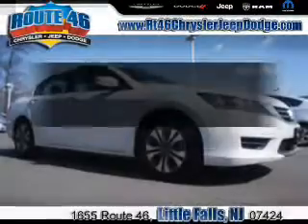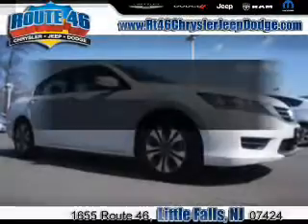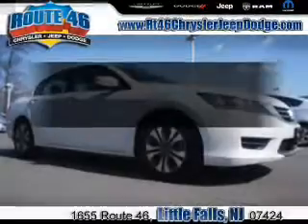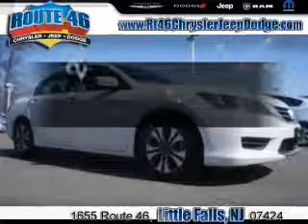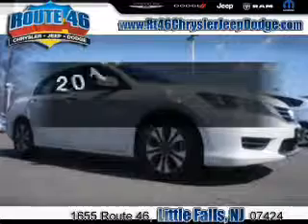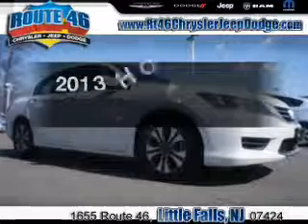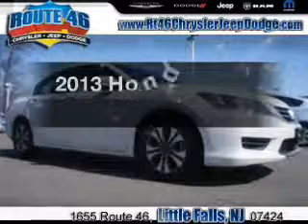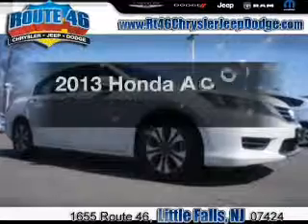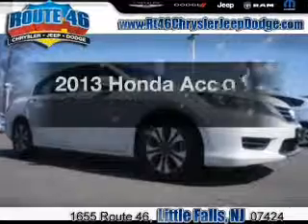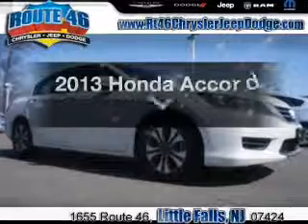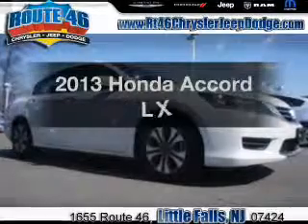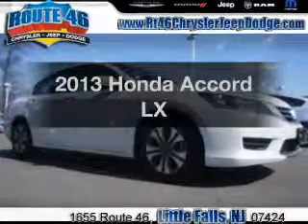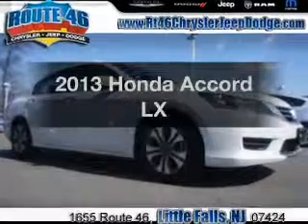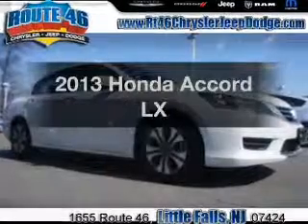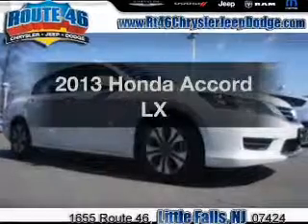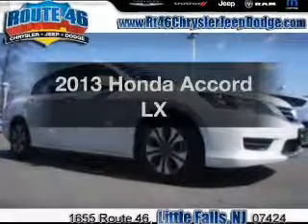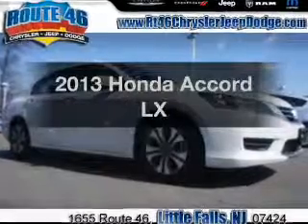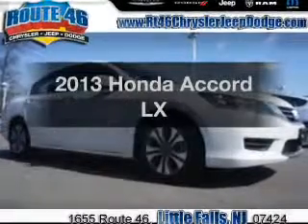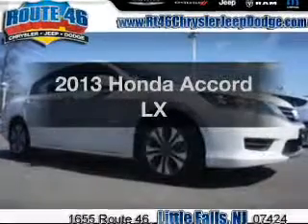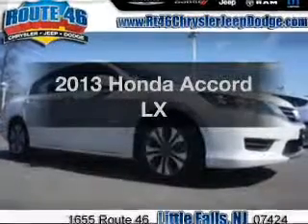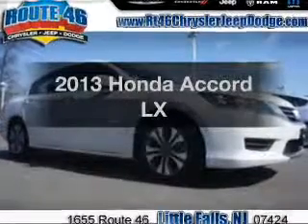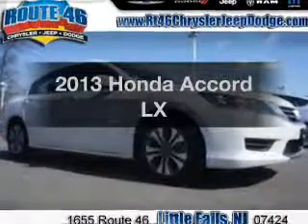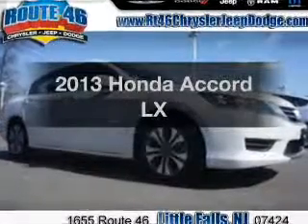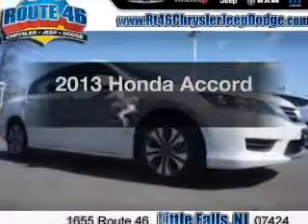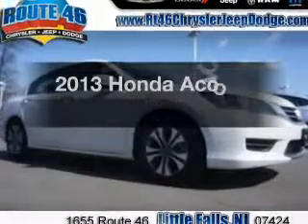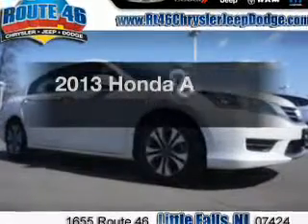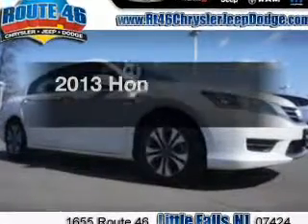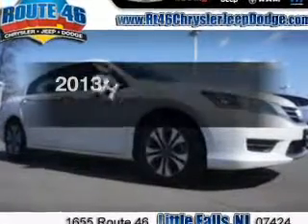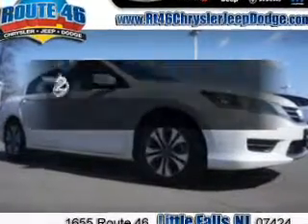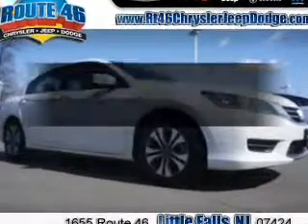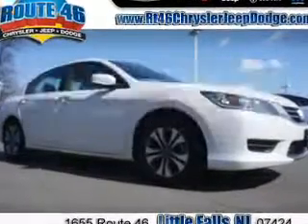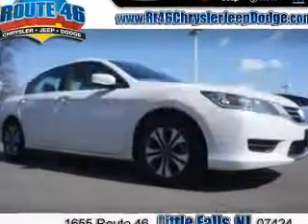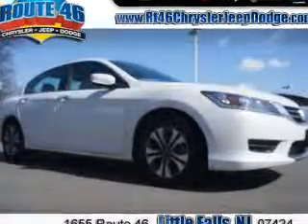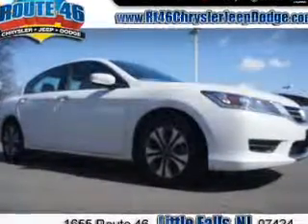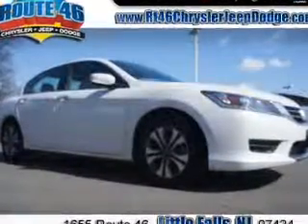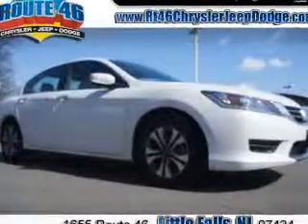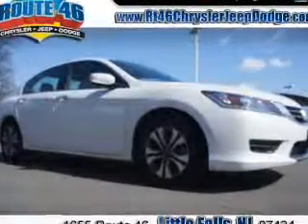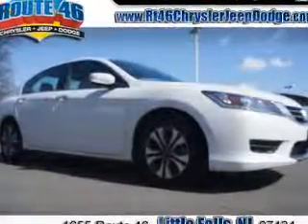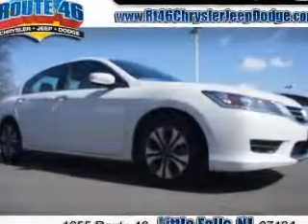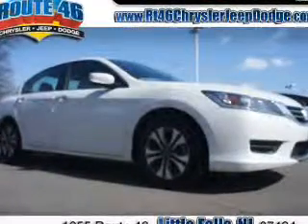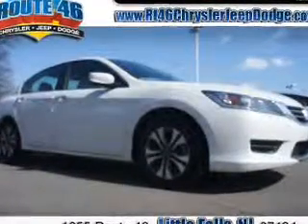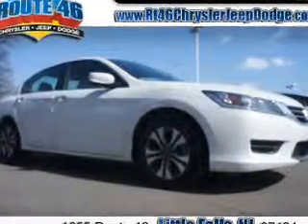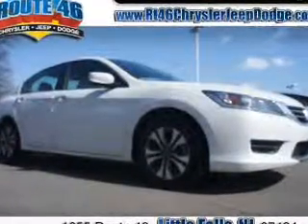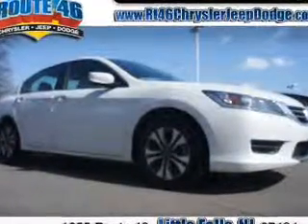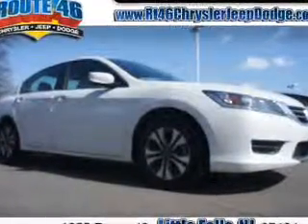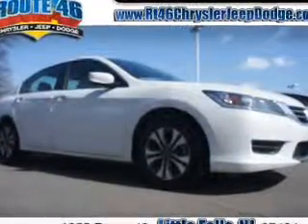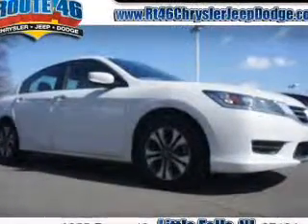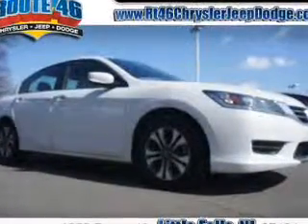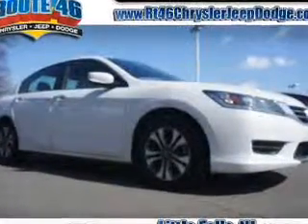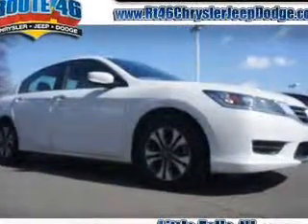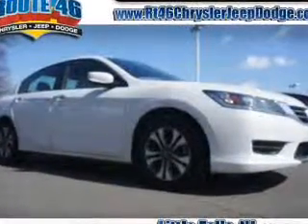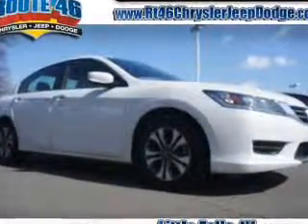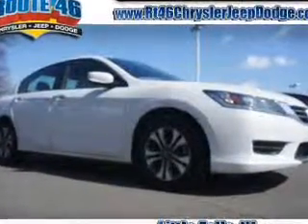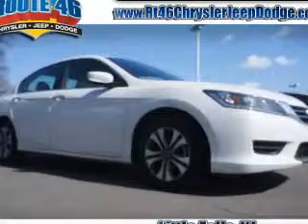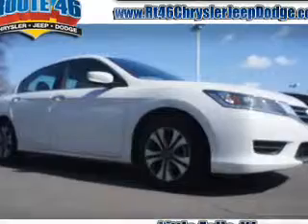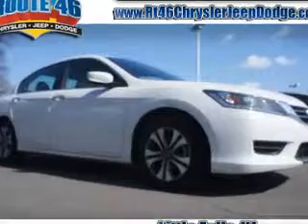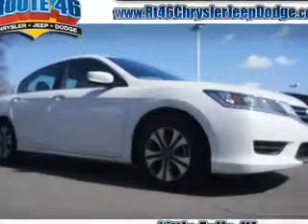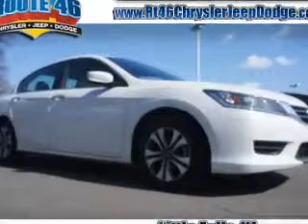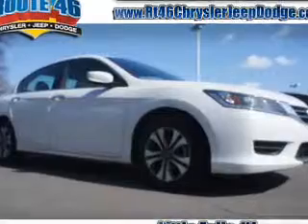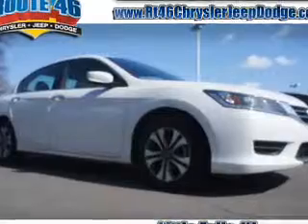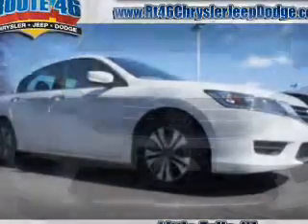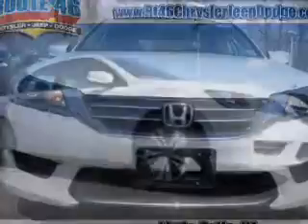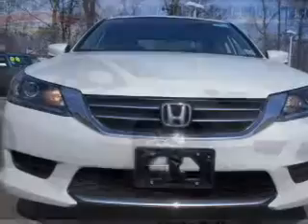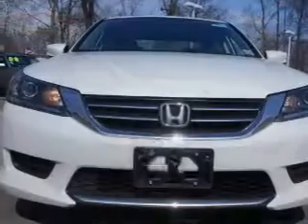Get noticed in this 2013 Honda Accord. Everything you need under one roof with this great vehicle.